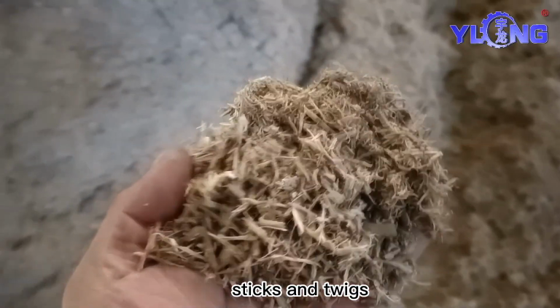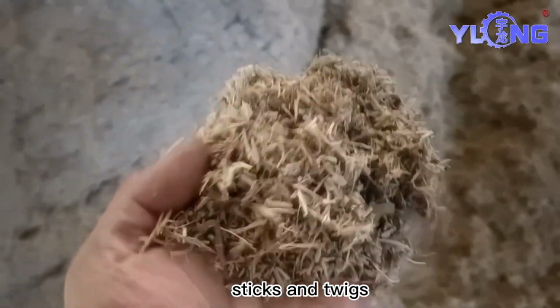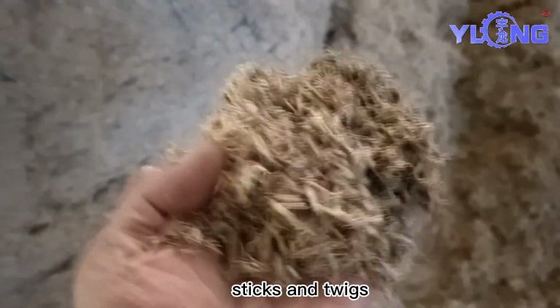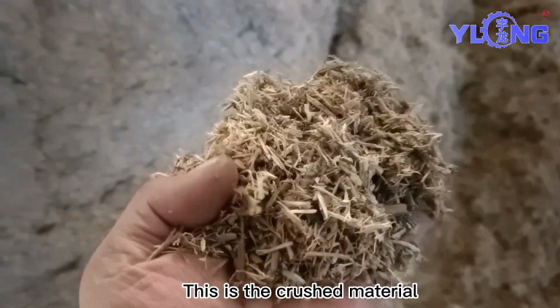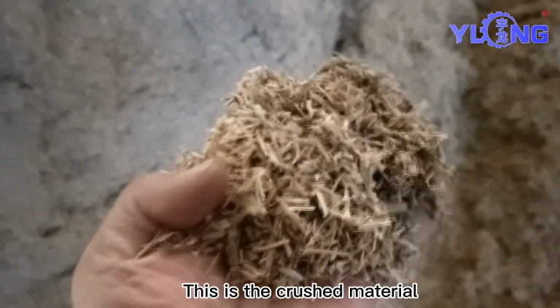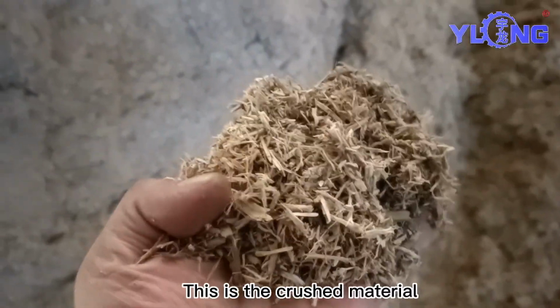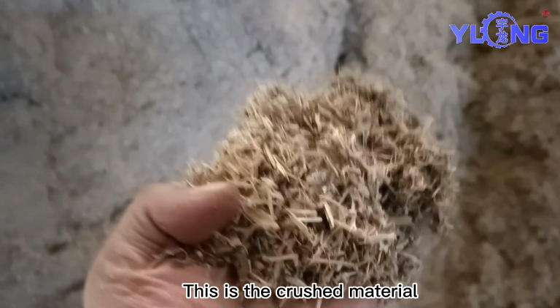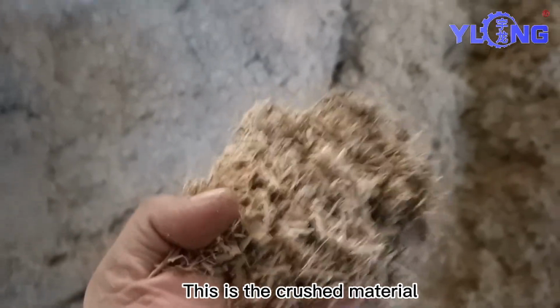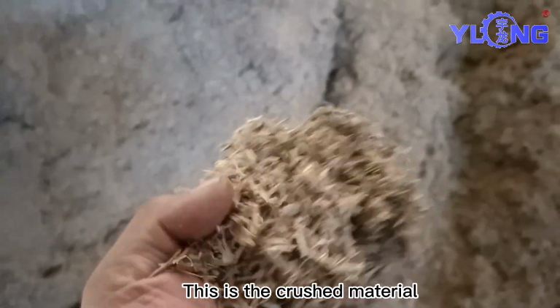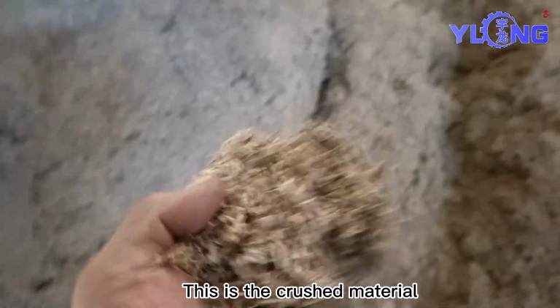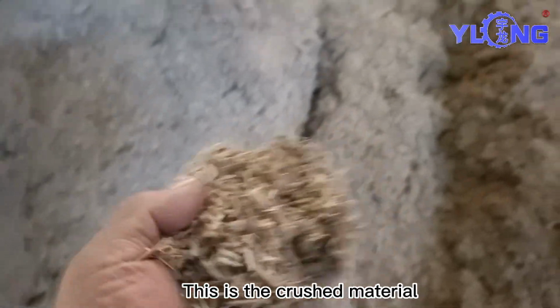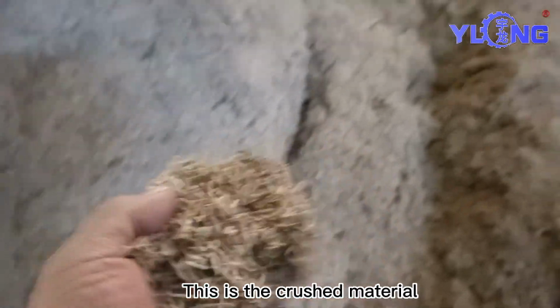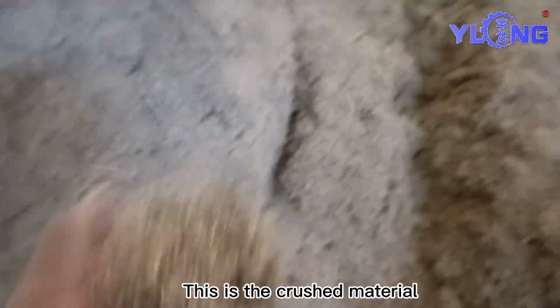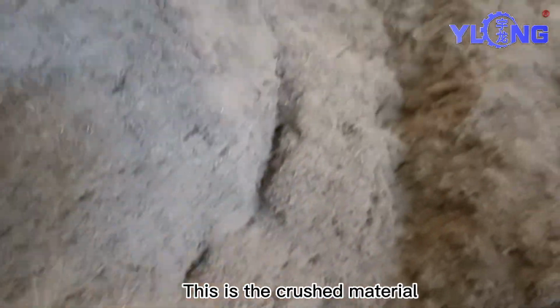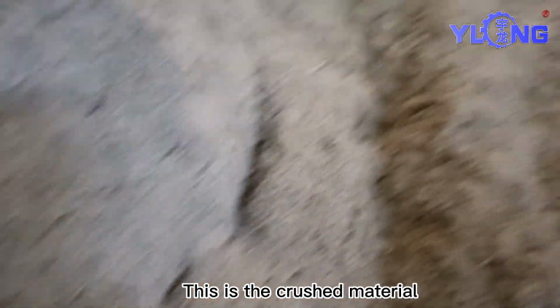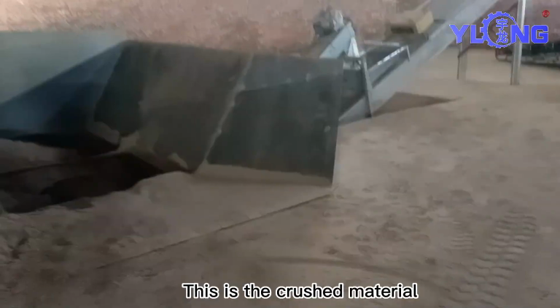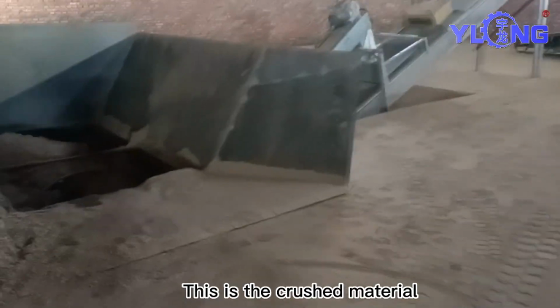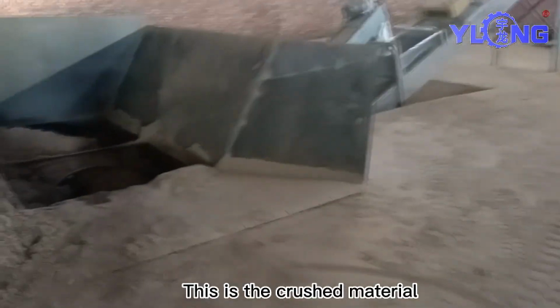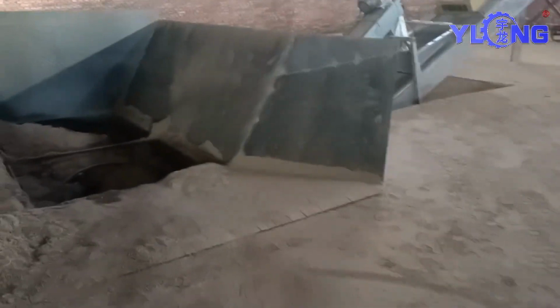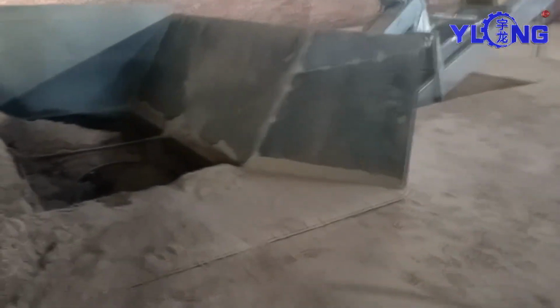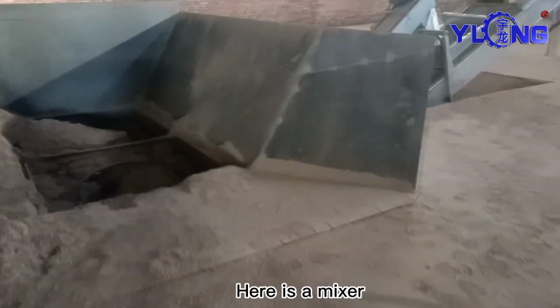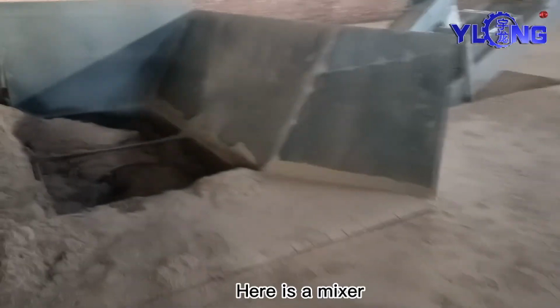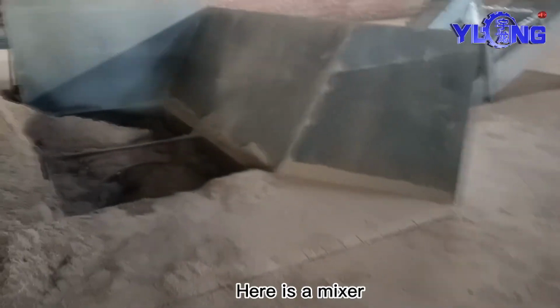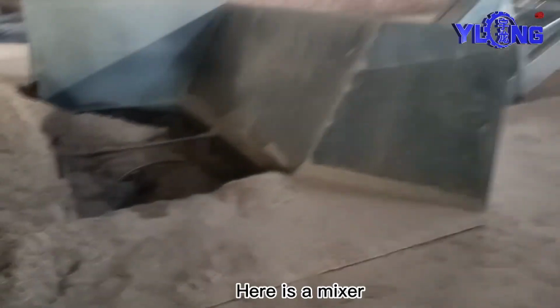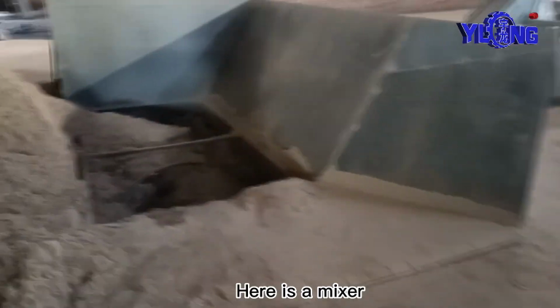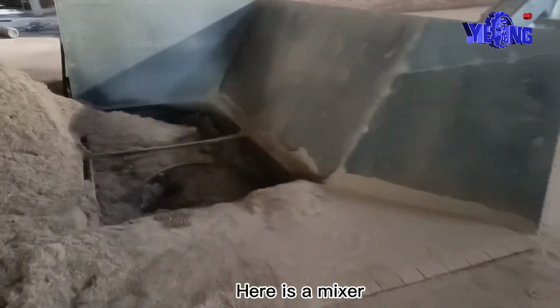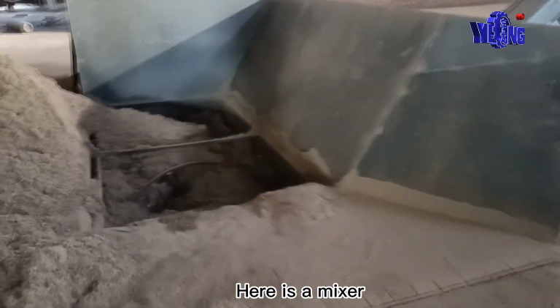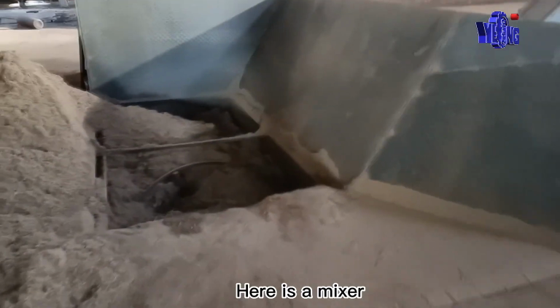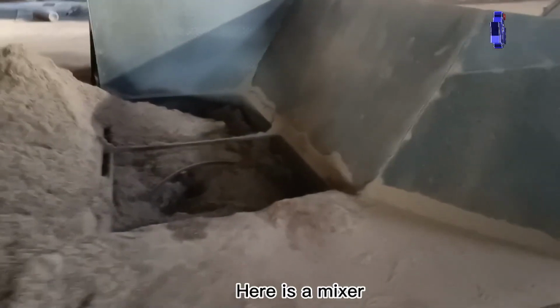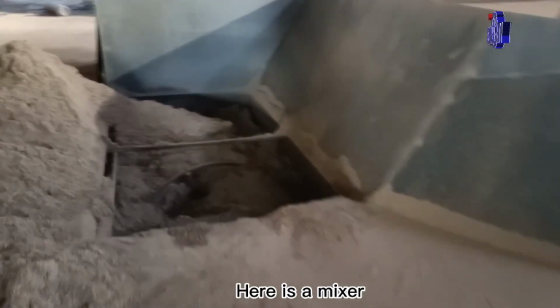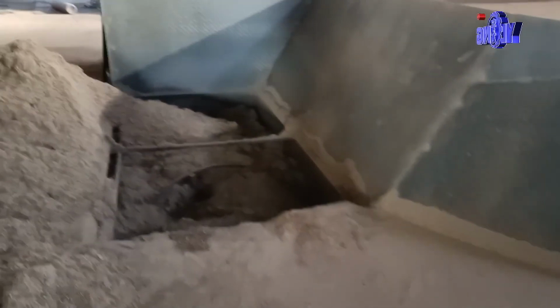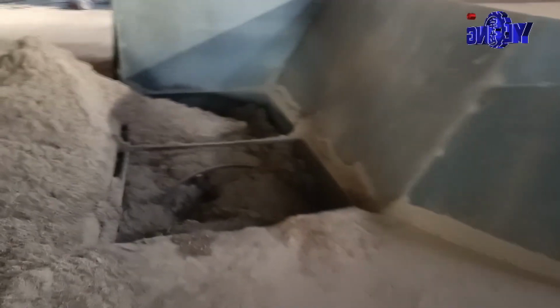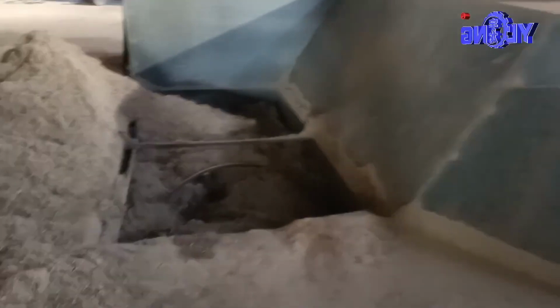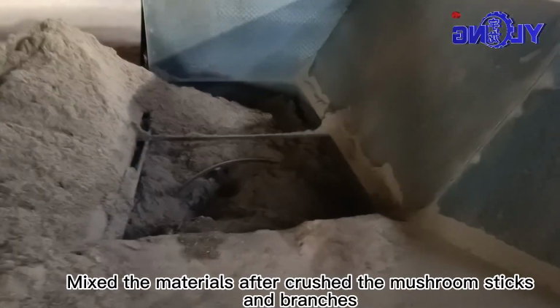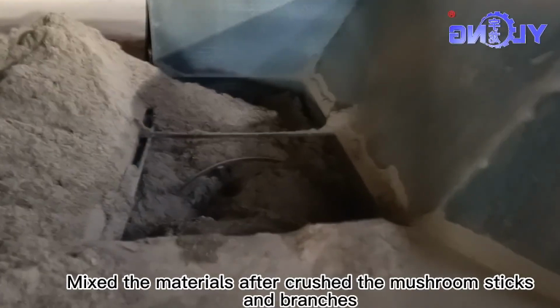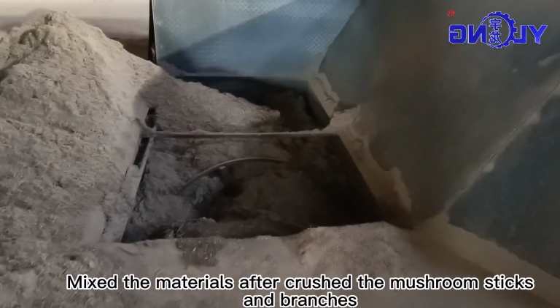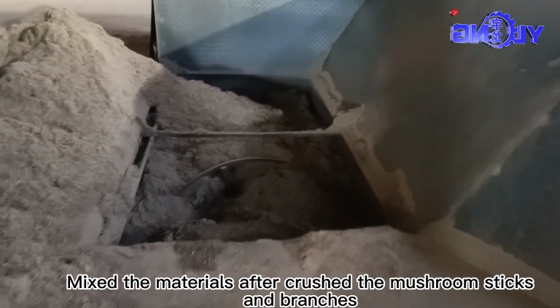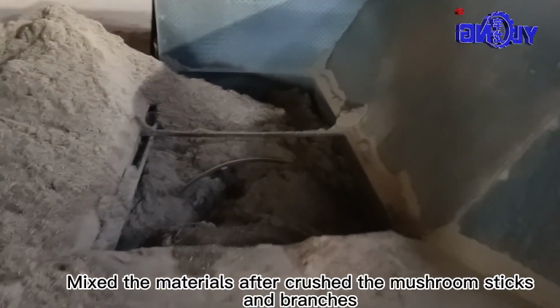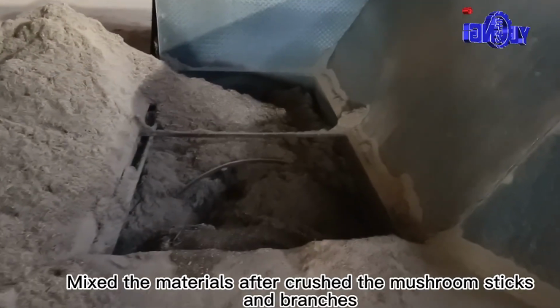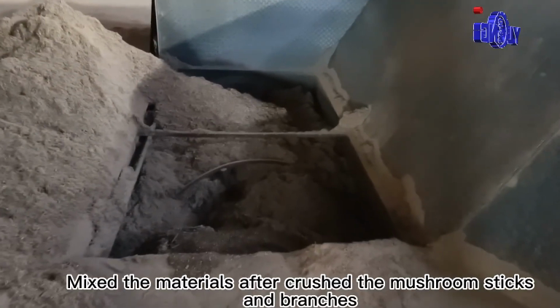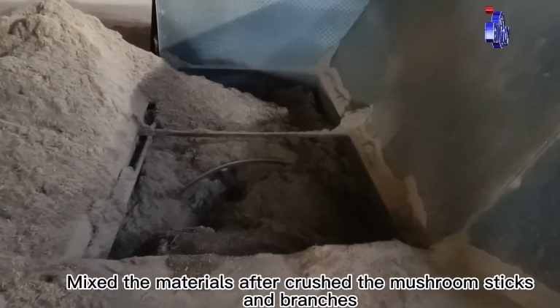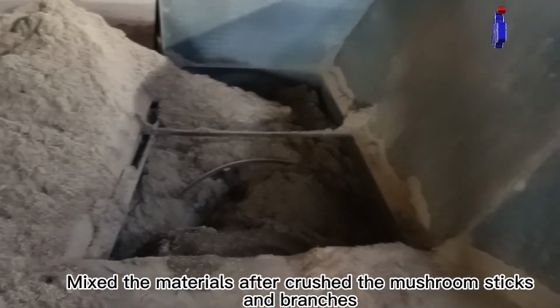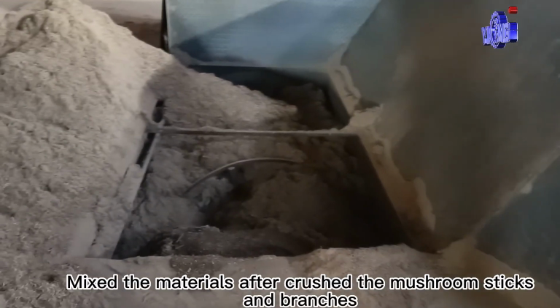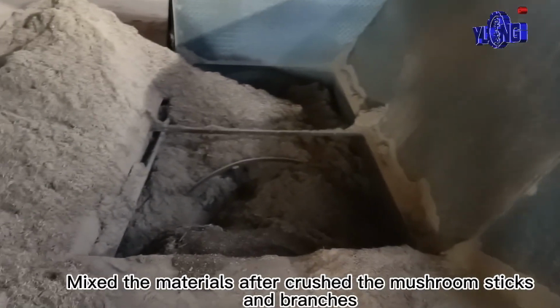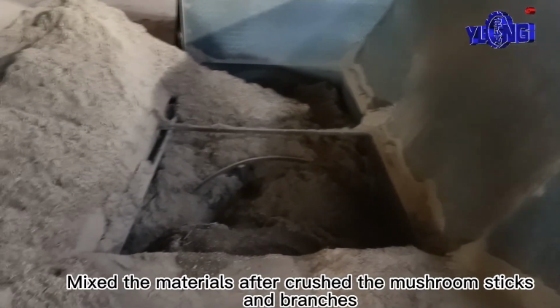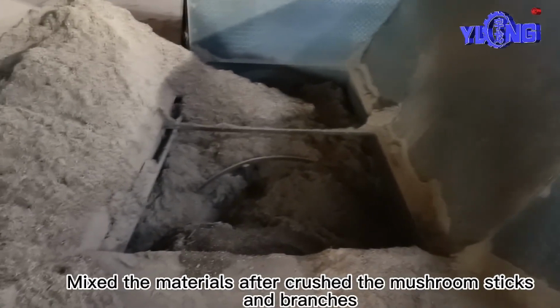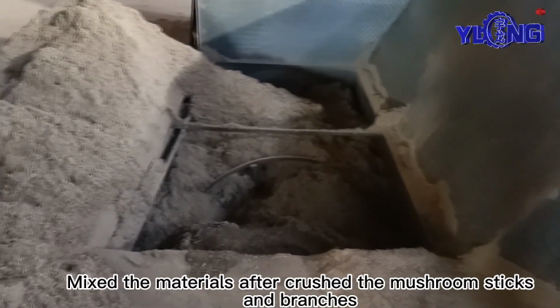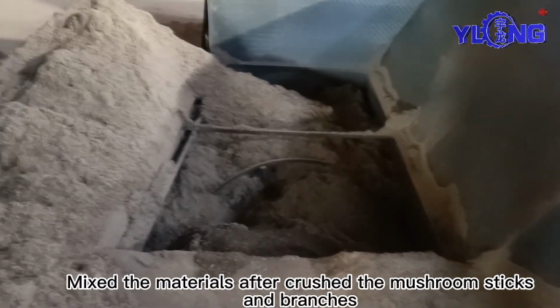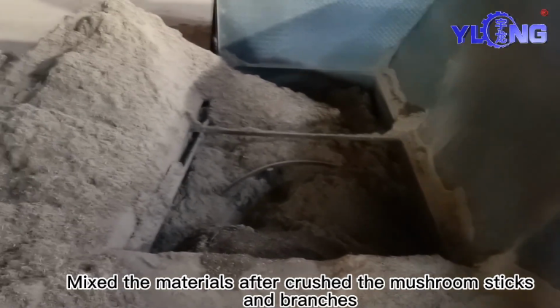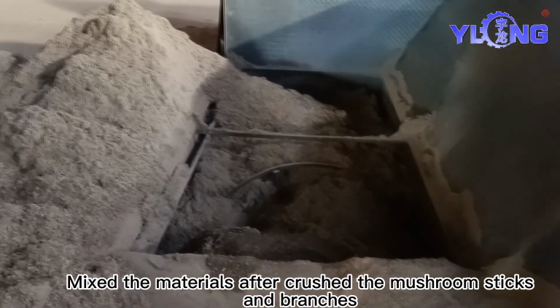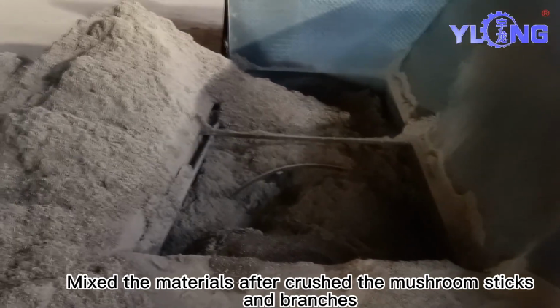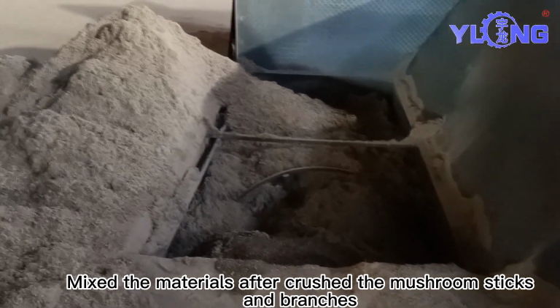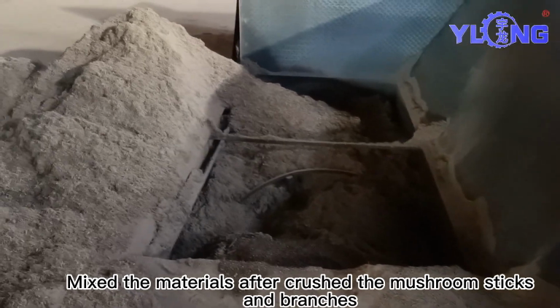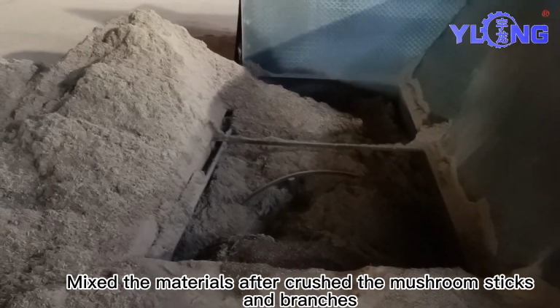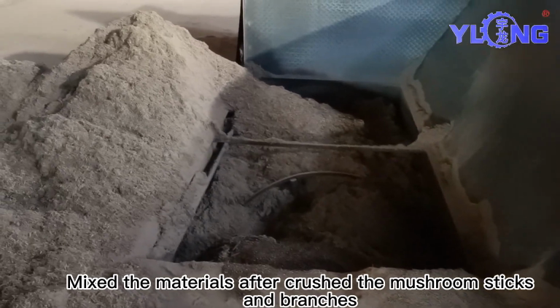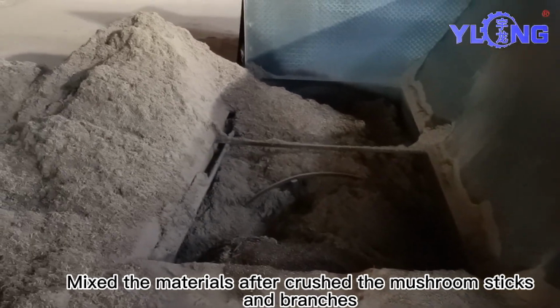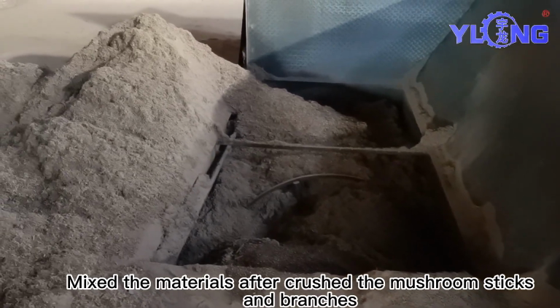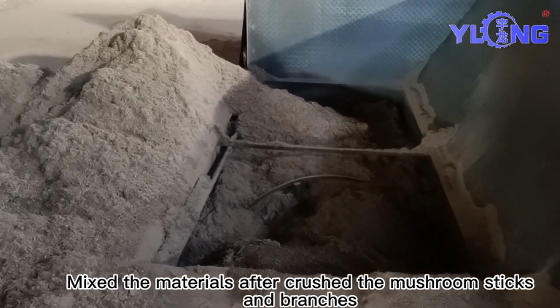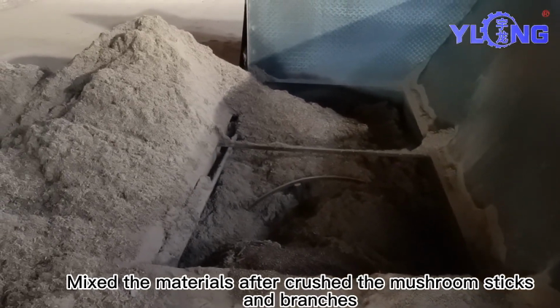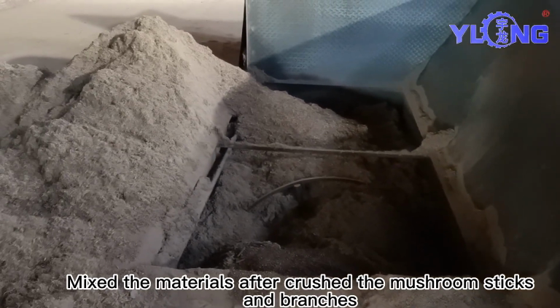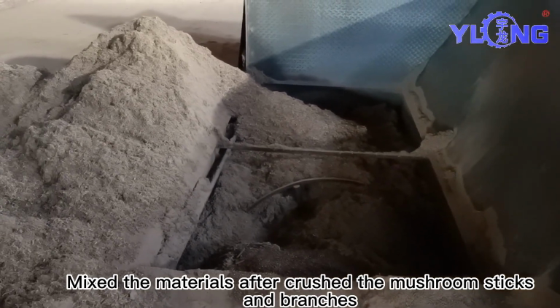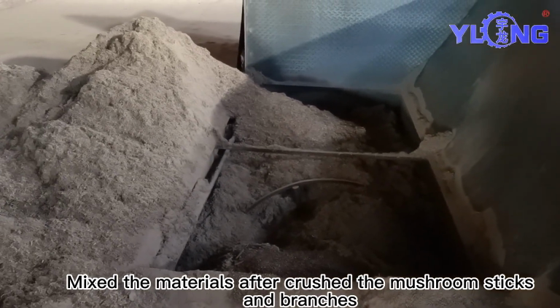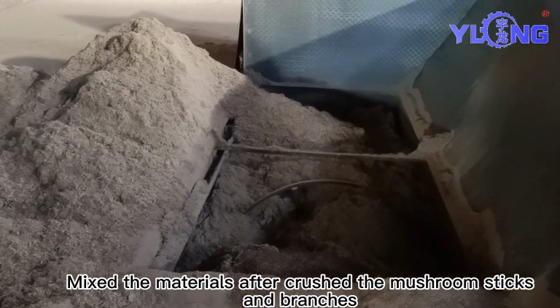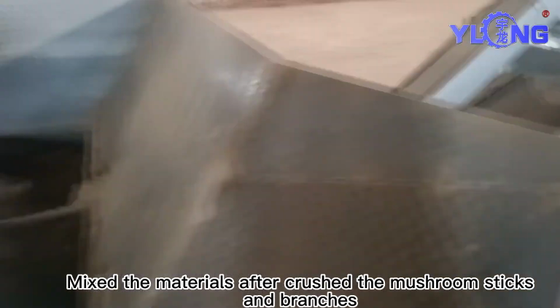This is the crushed material. Here is a mixer. The materials are mixed after crushing the mushroom sticks and branches.